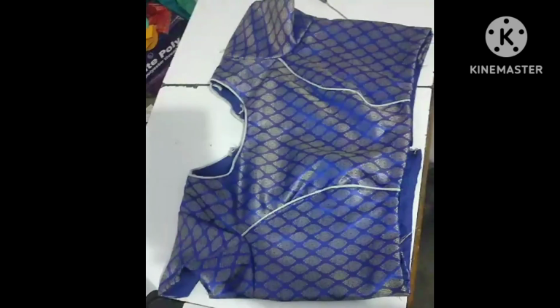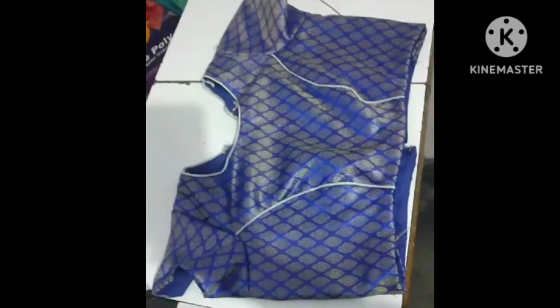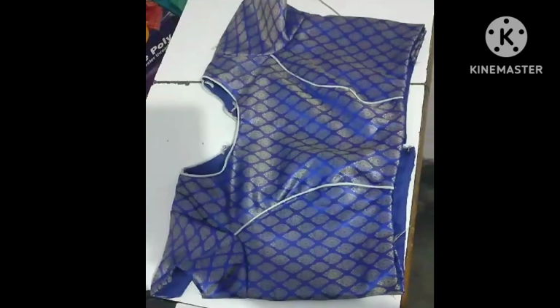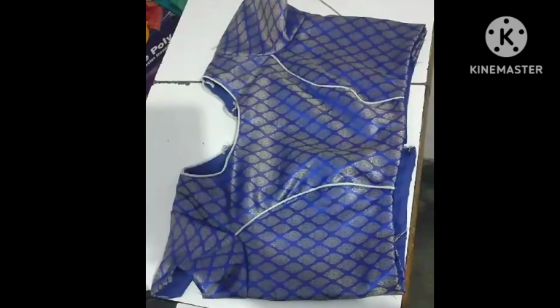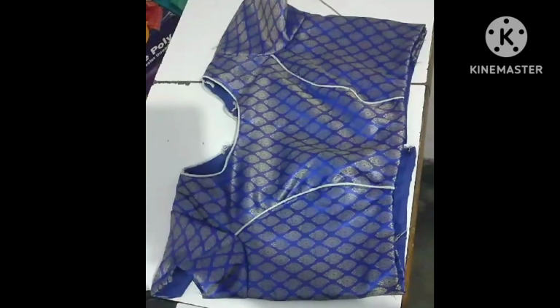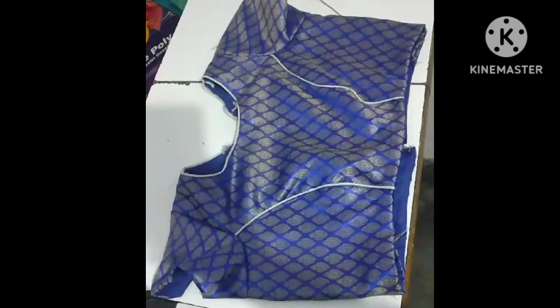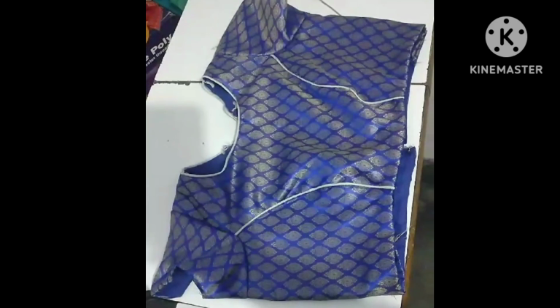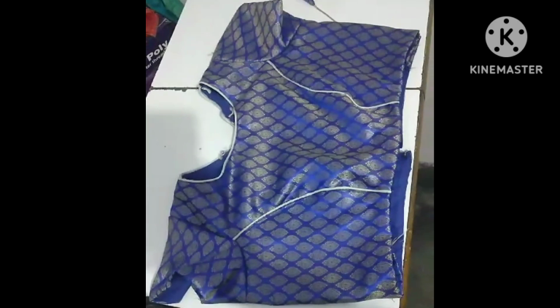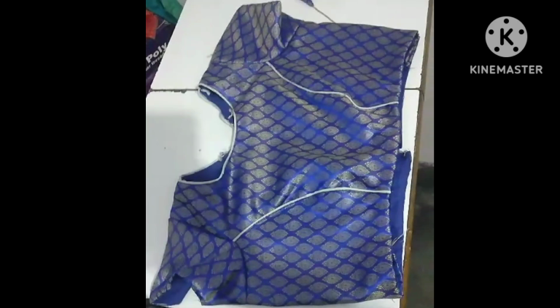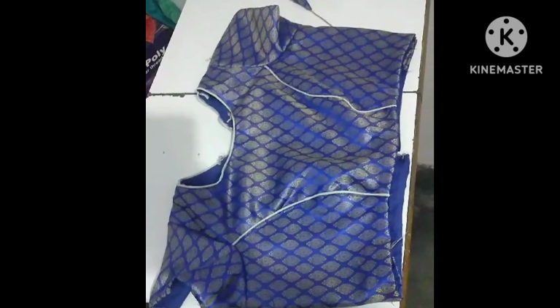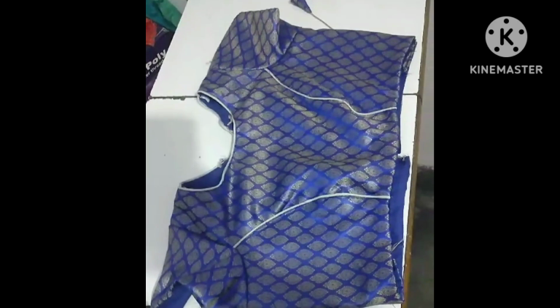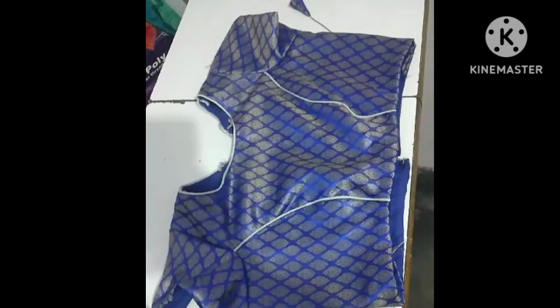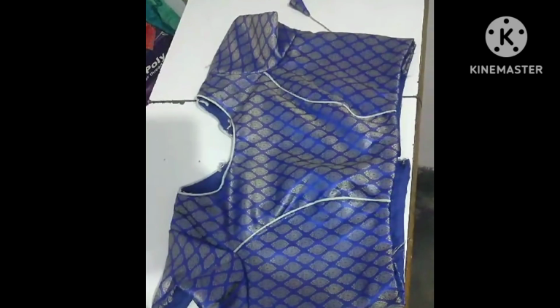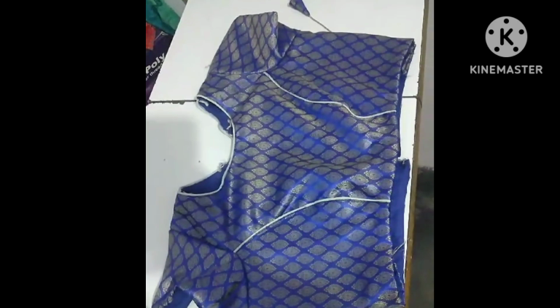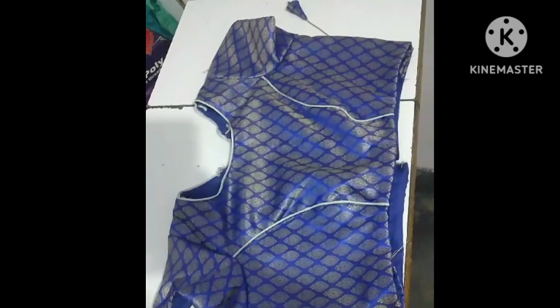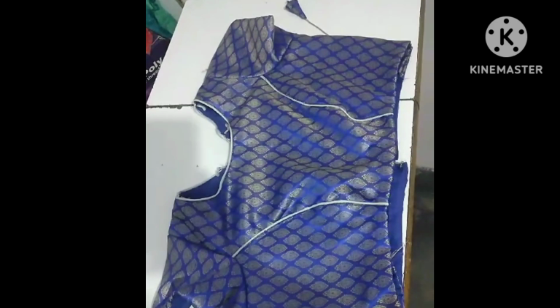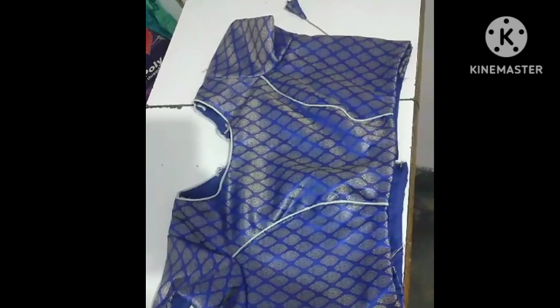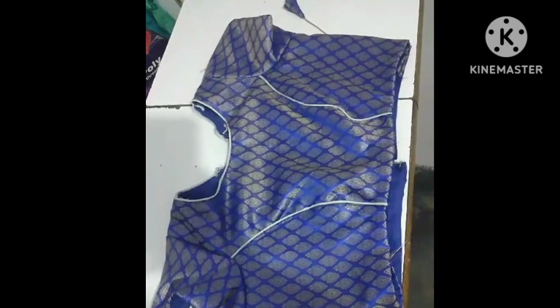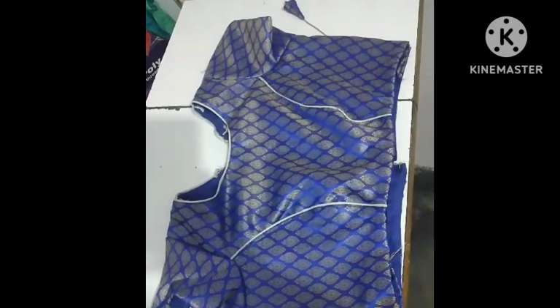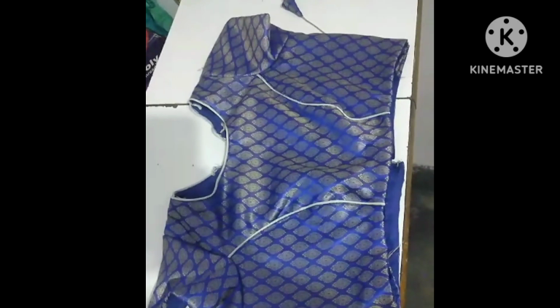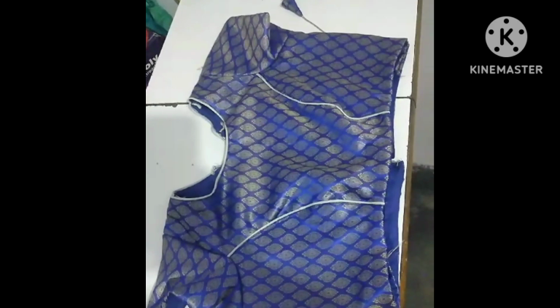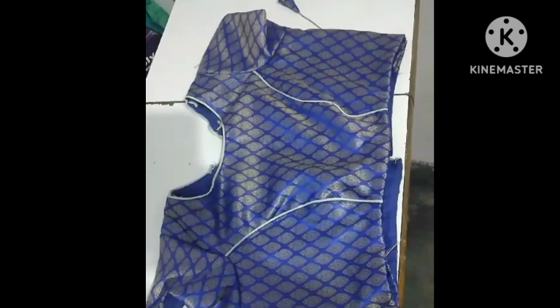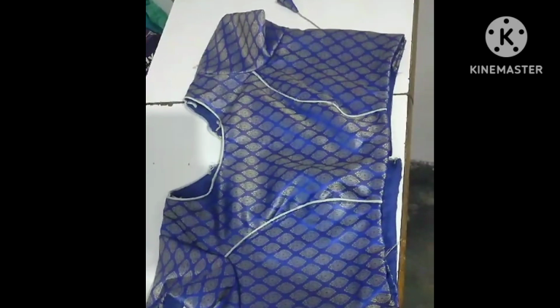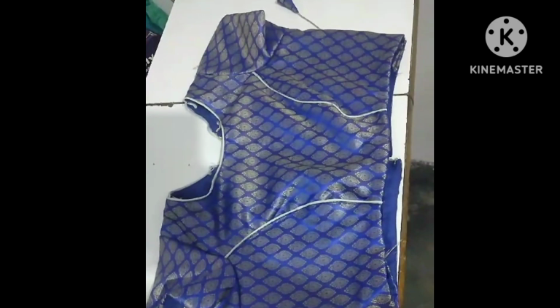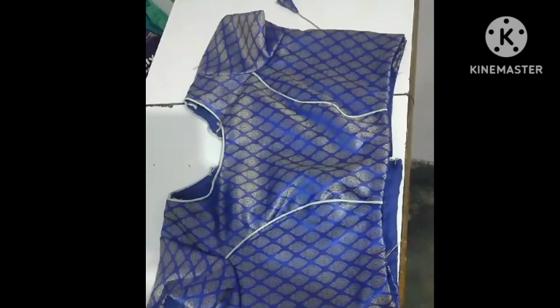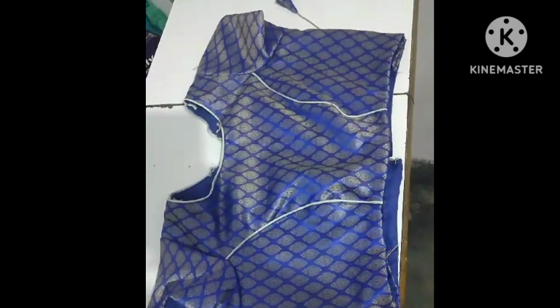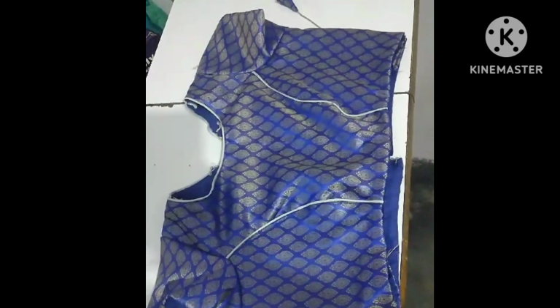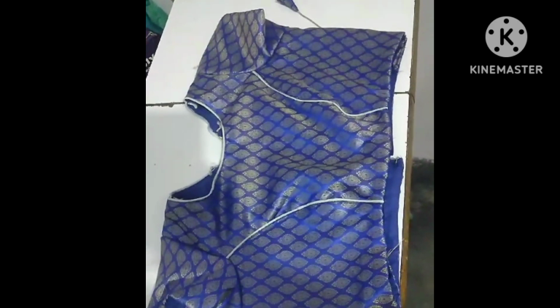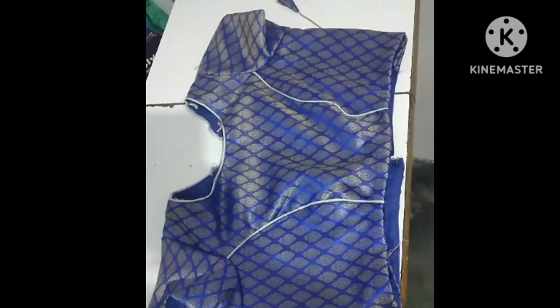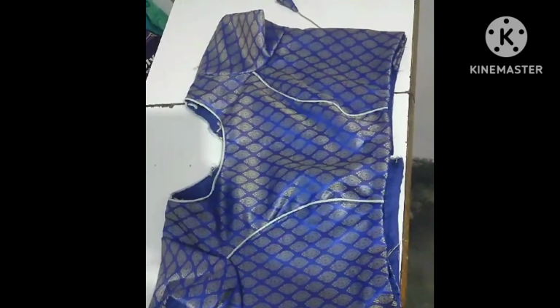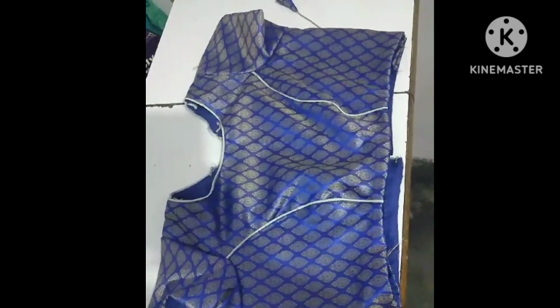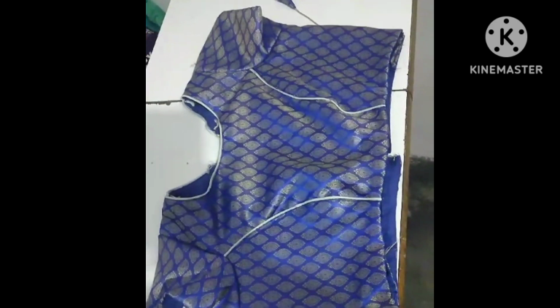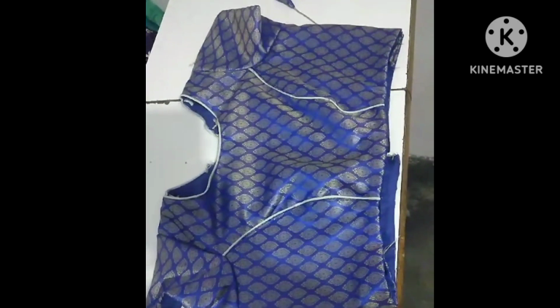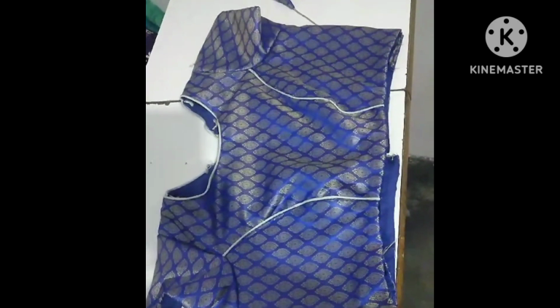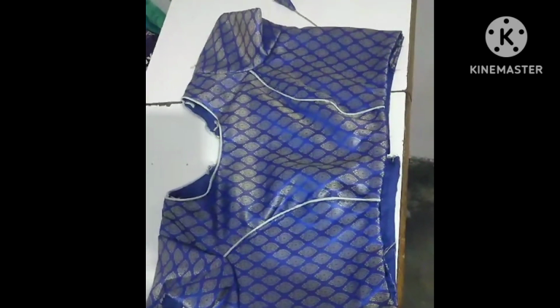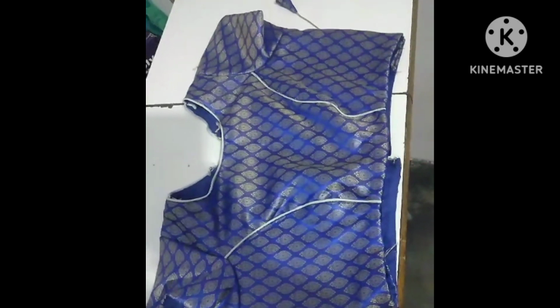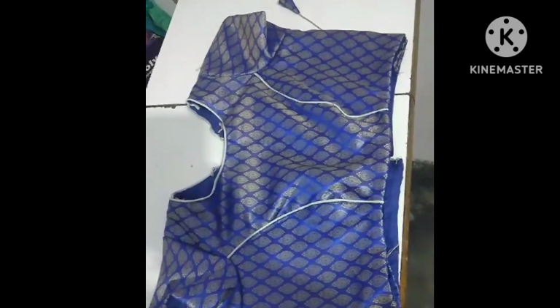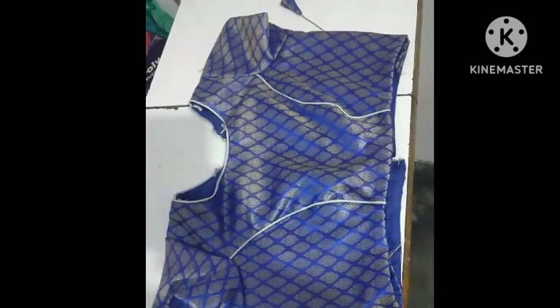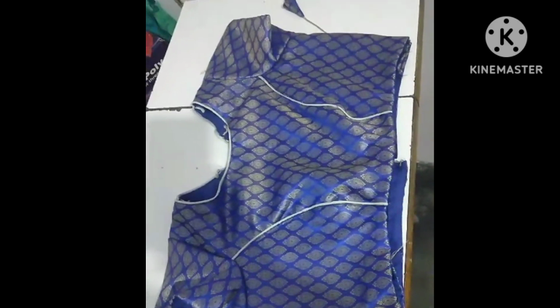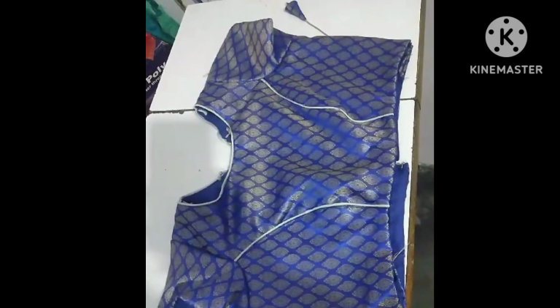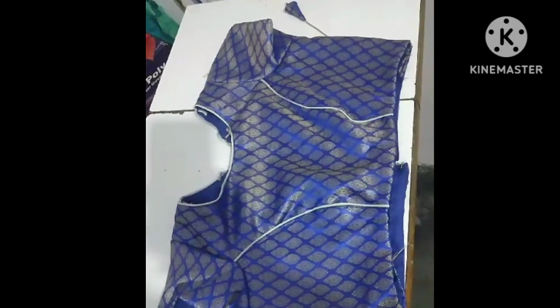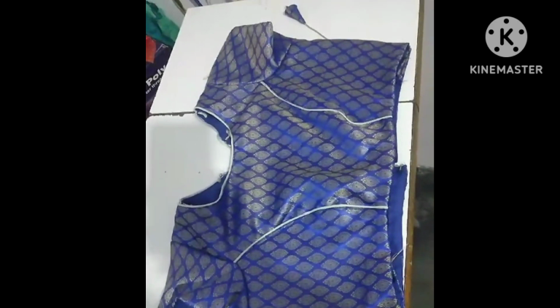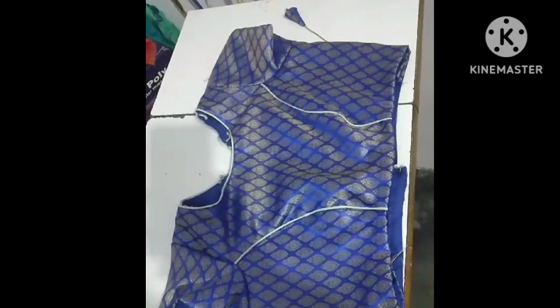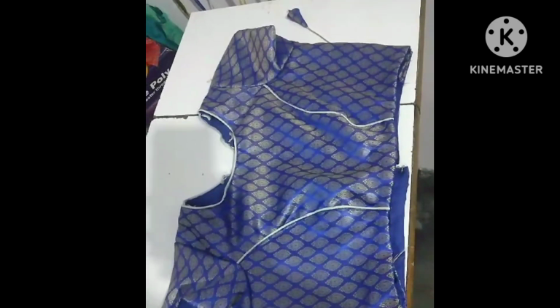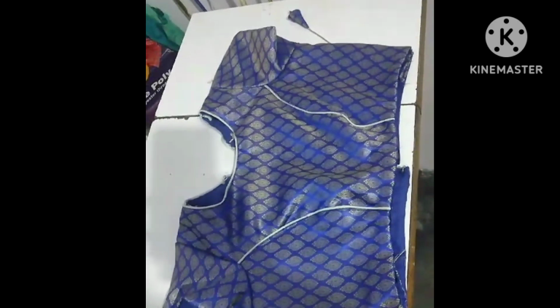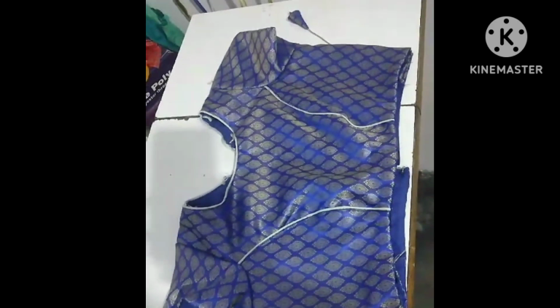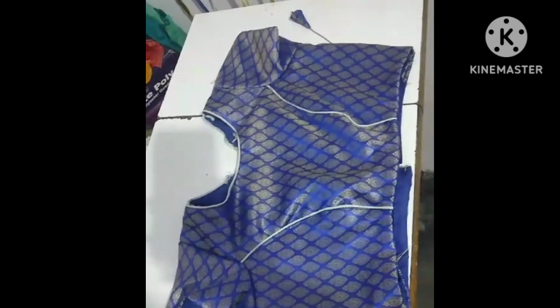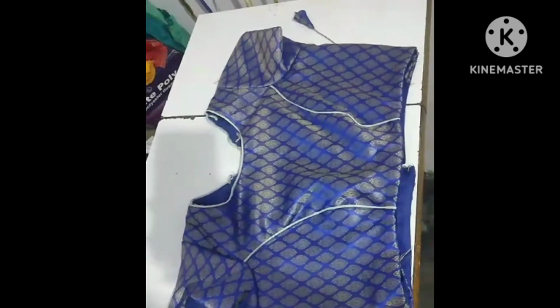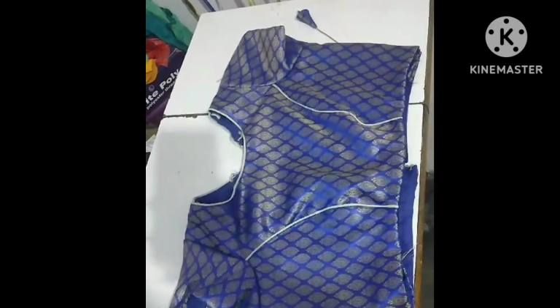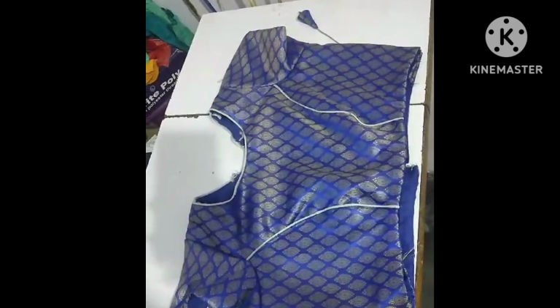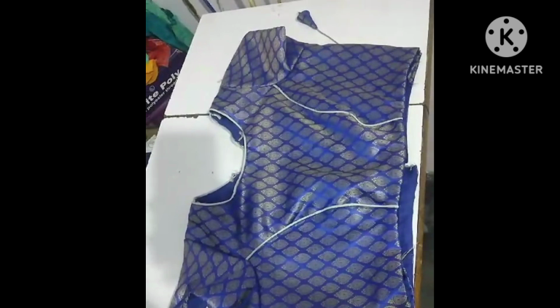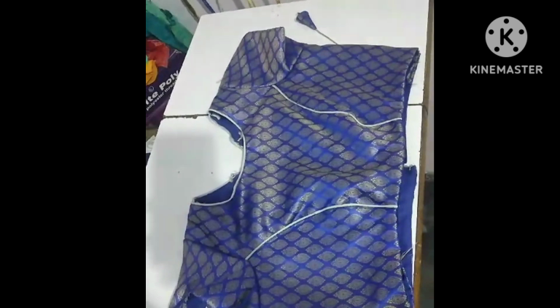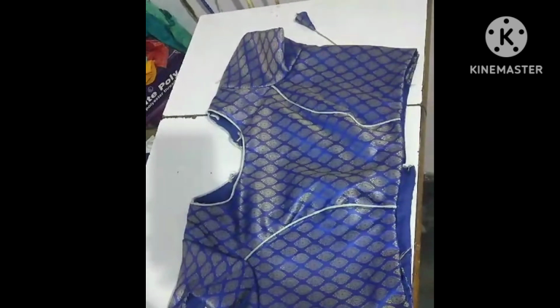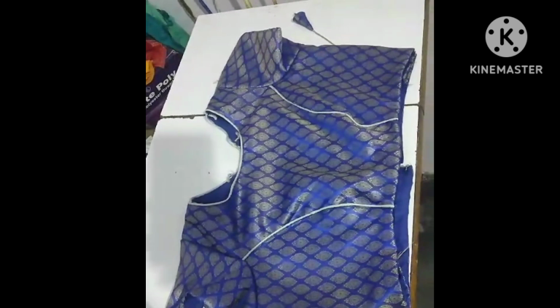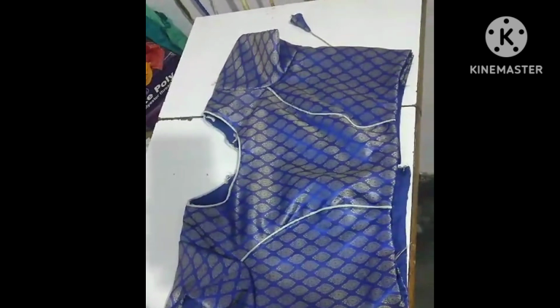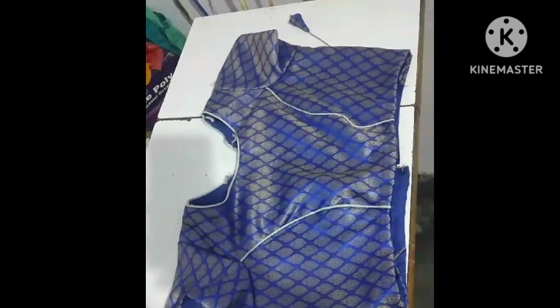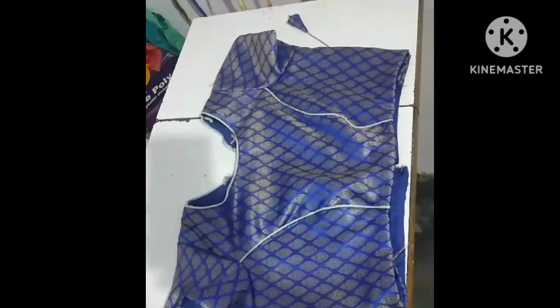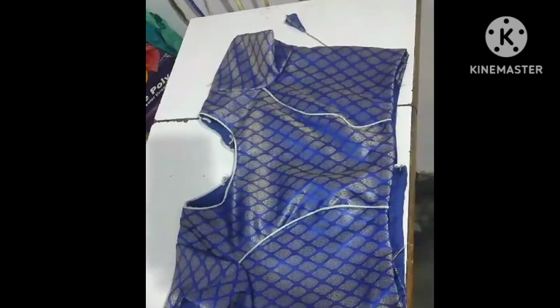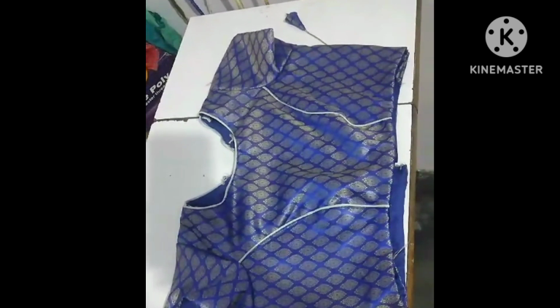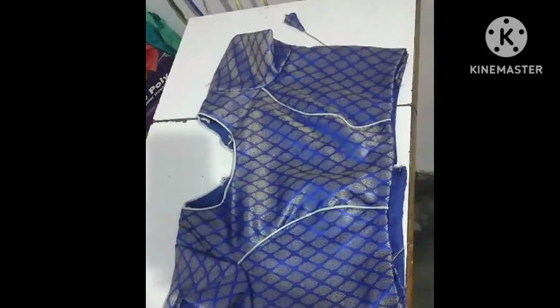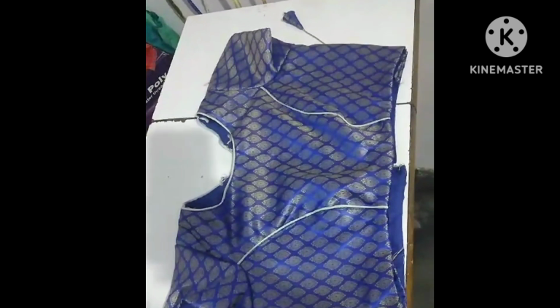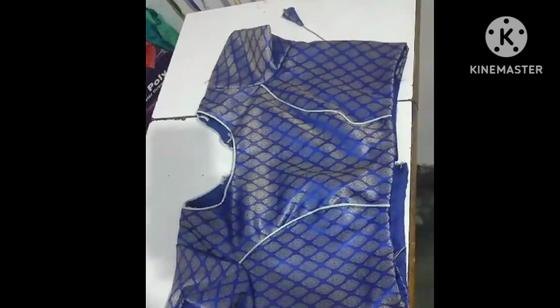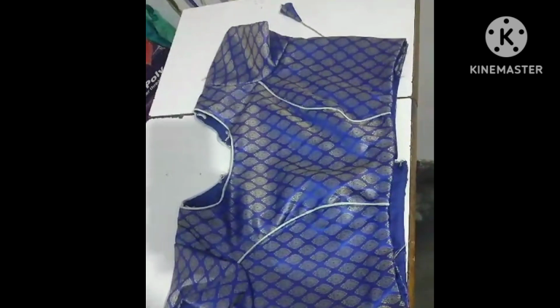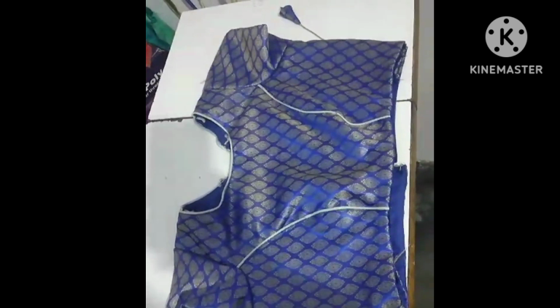Hello friends, welcome to our channel. We are going to make a print cut blouse. We will cut a cut blouse.